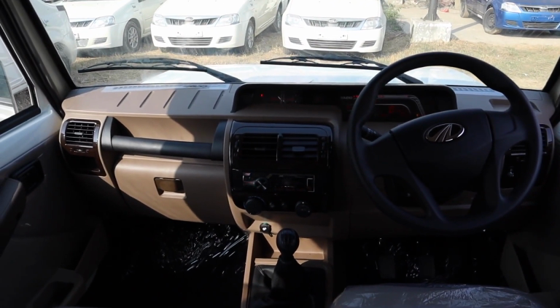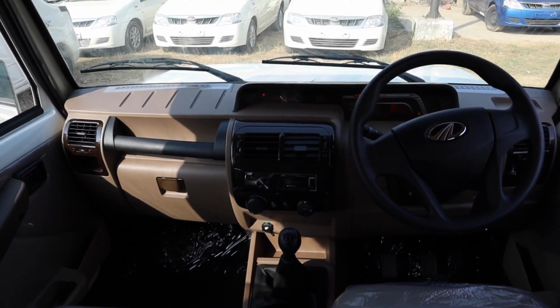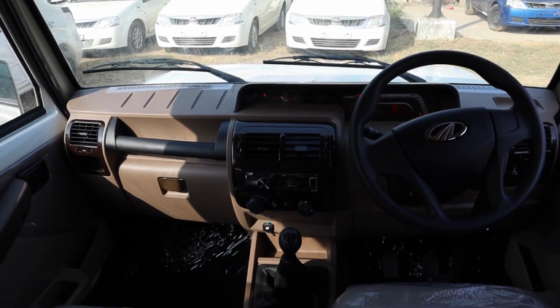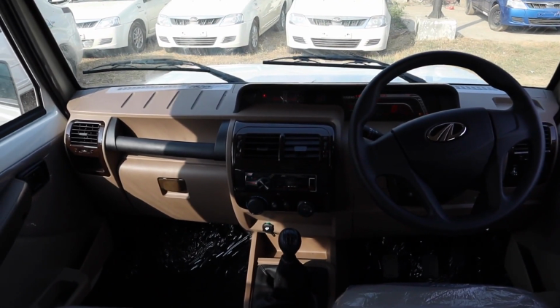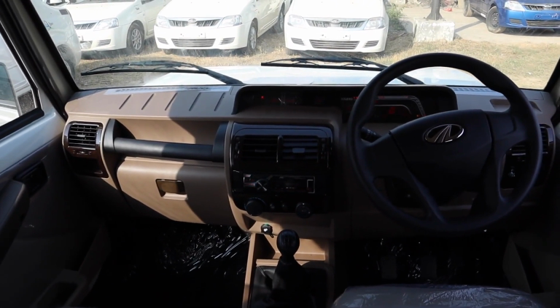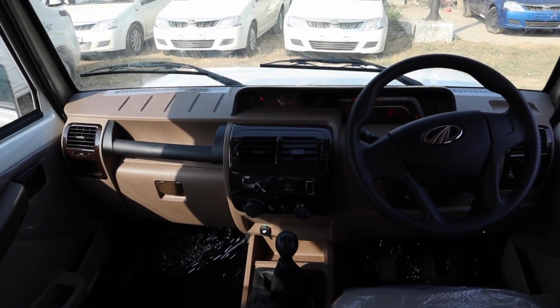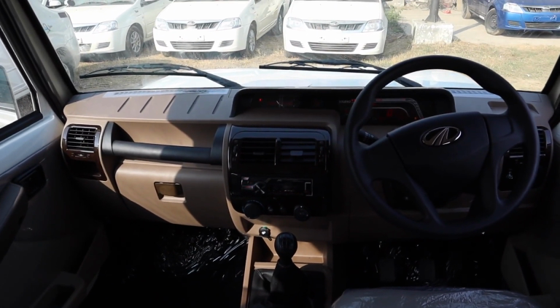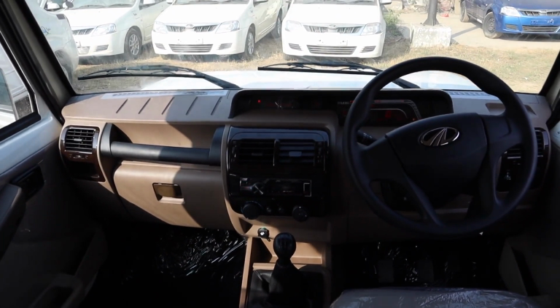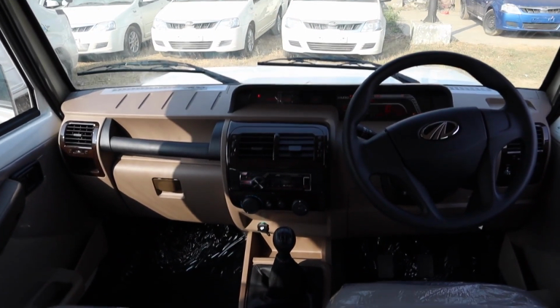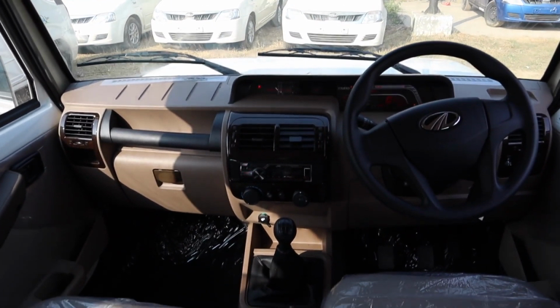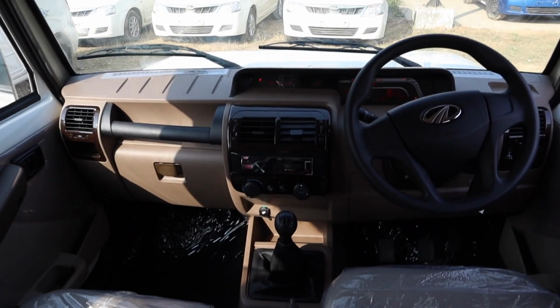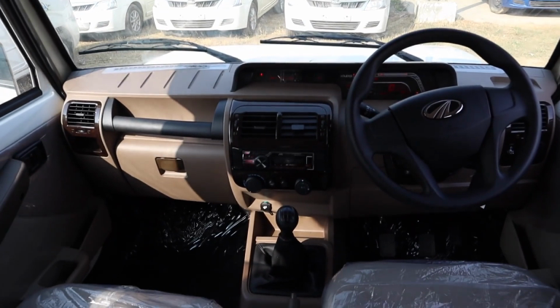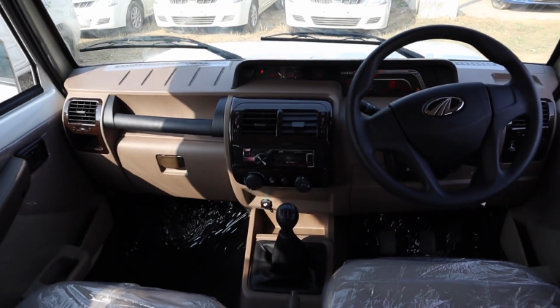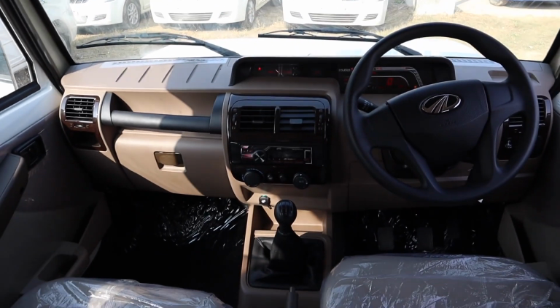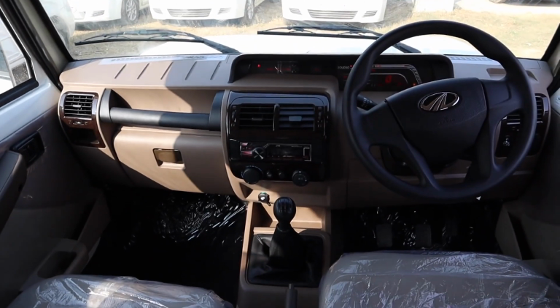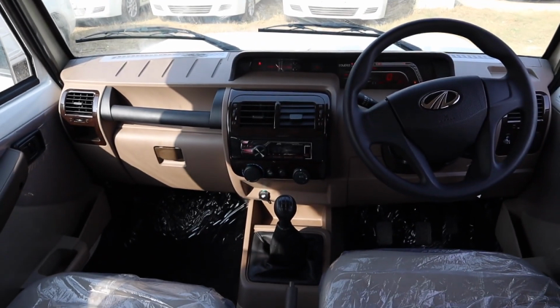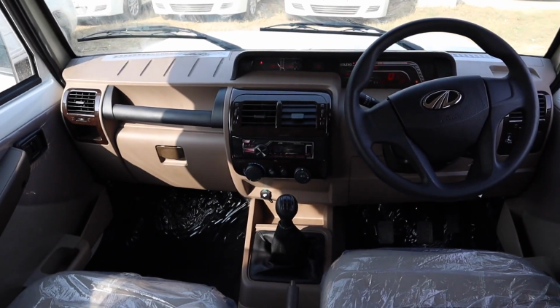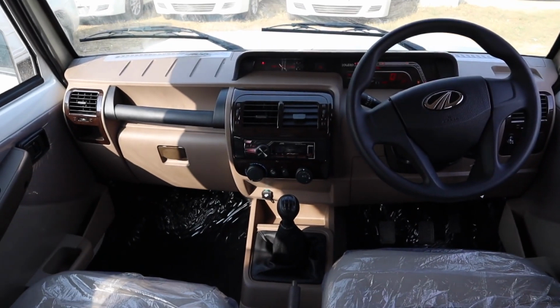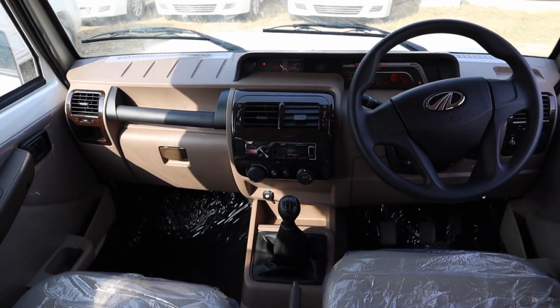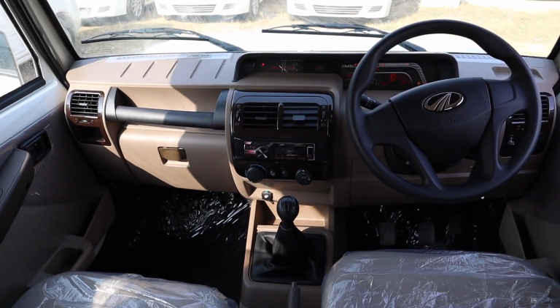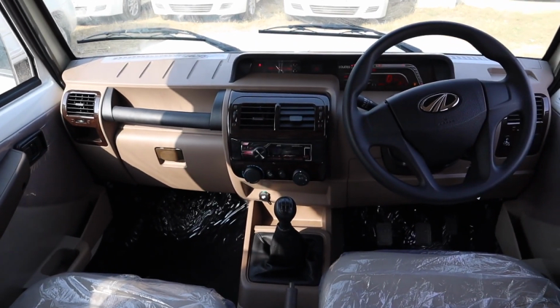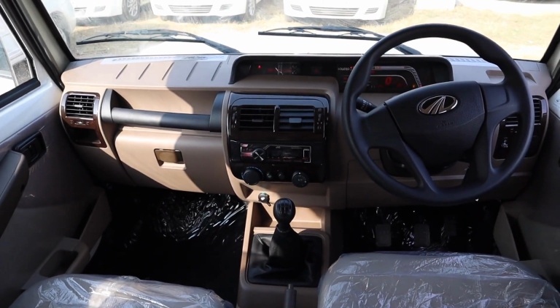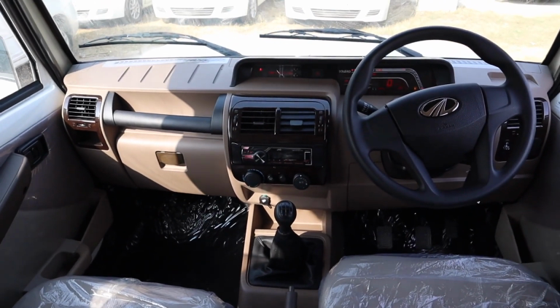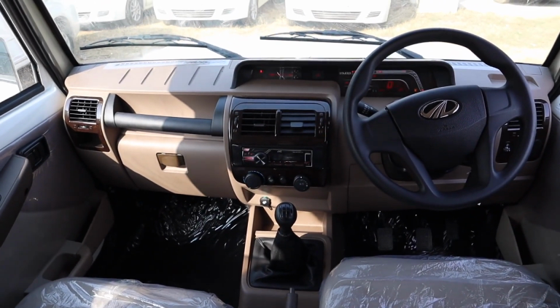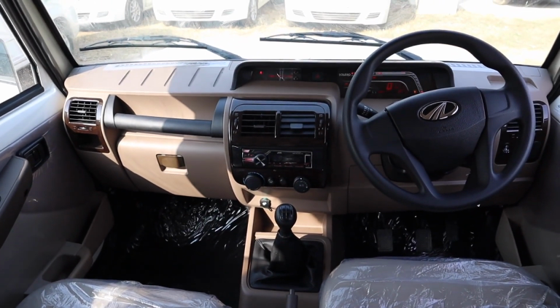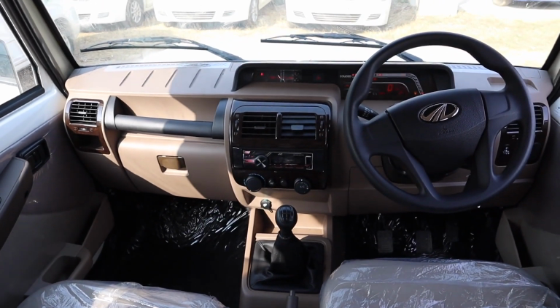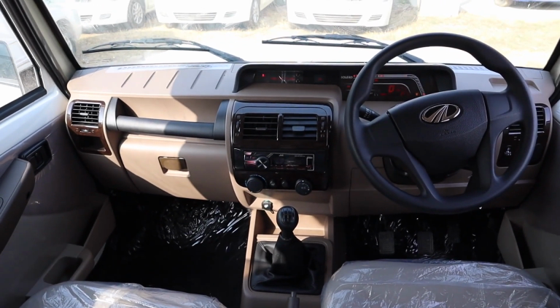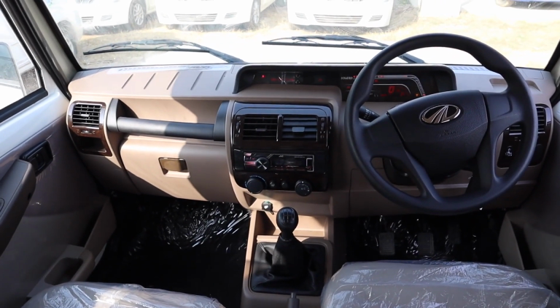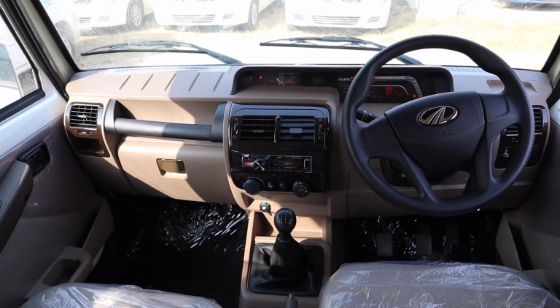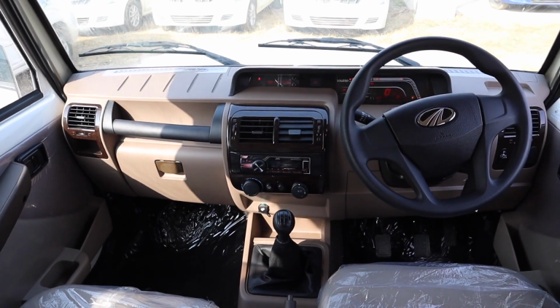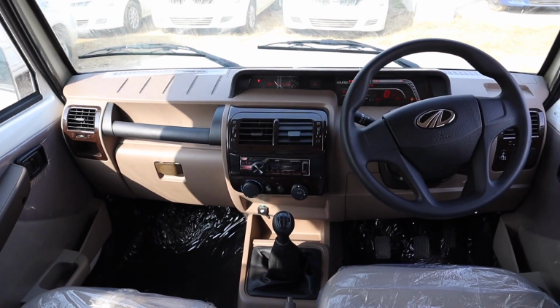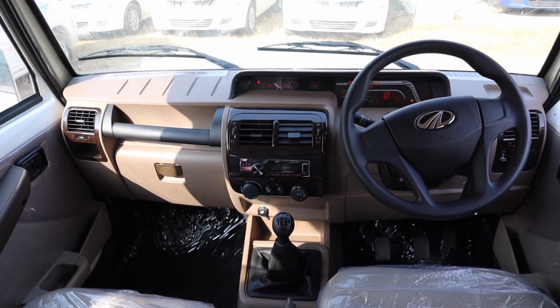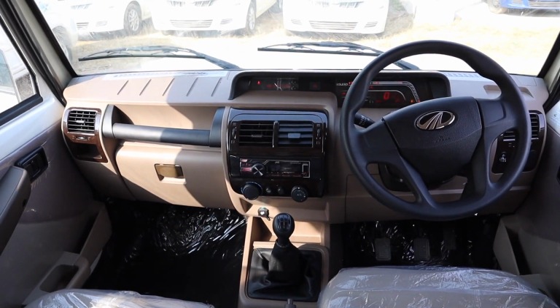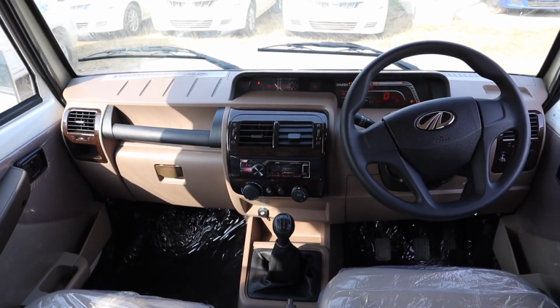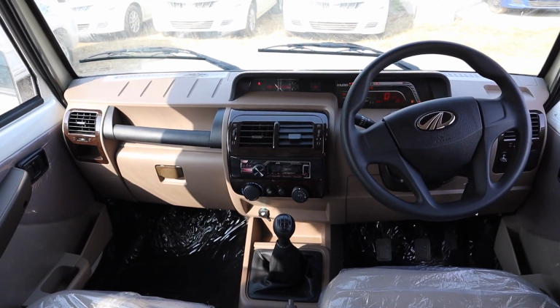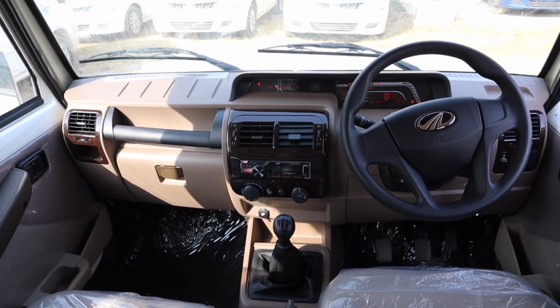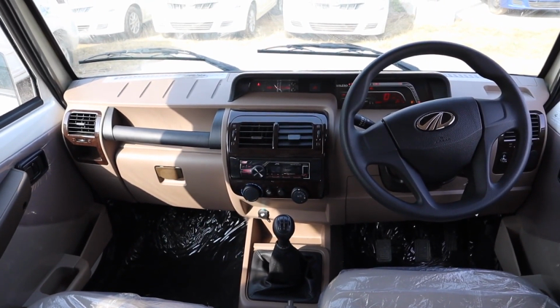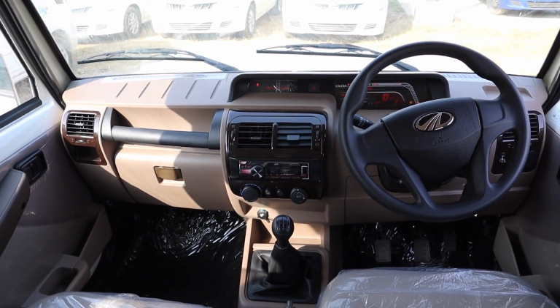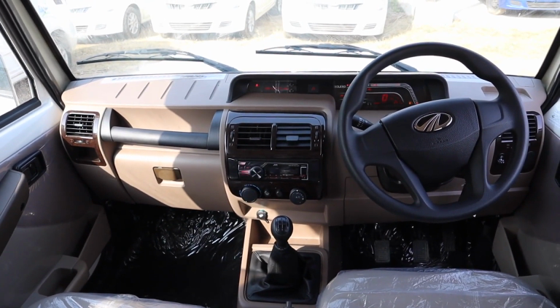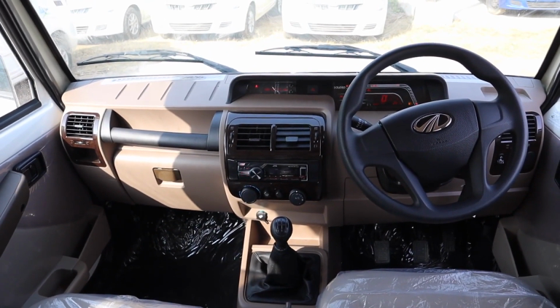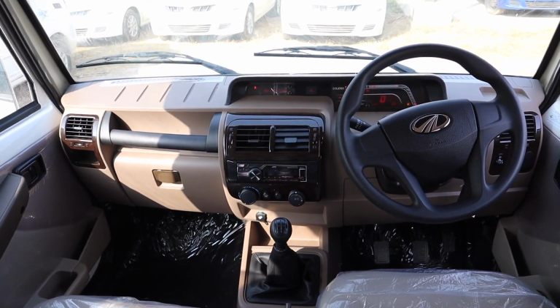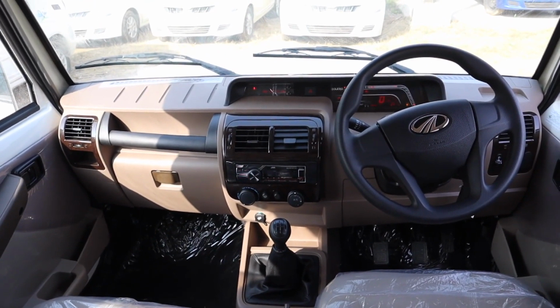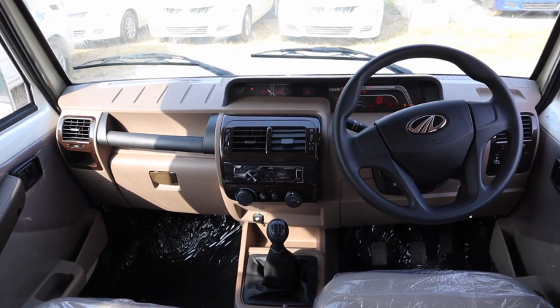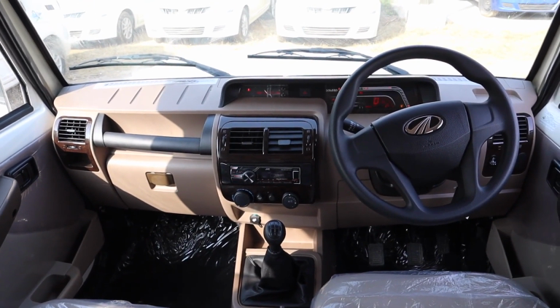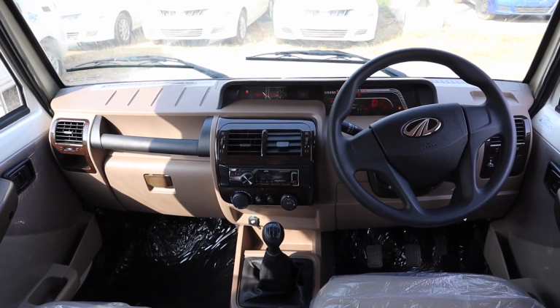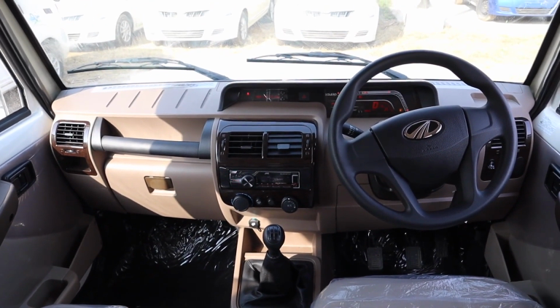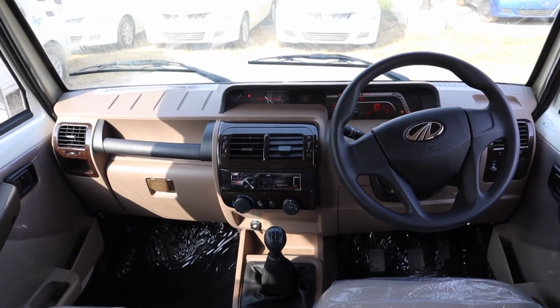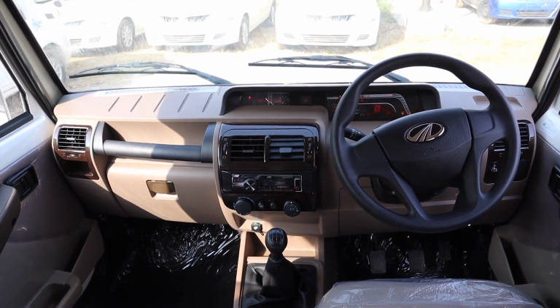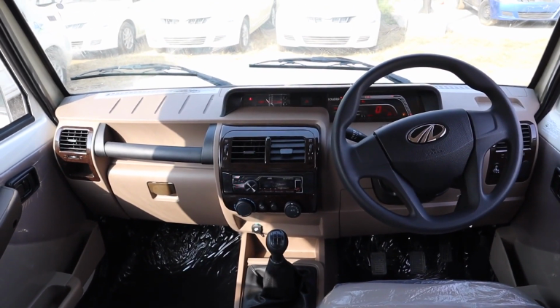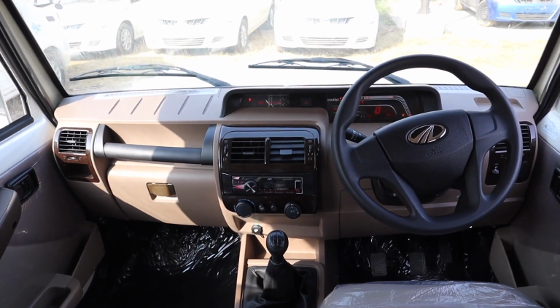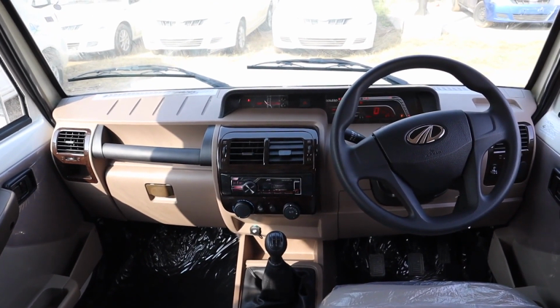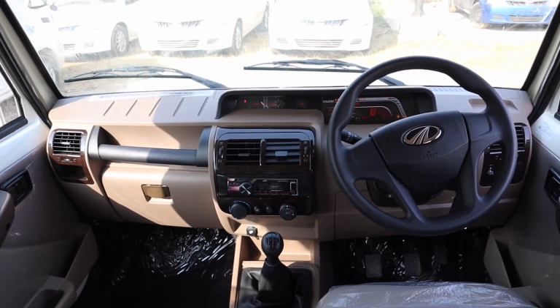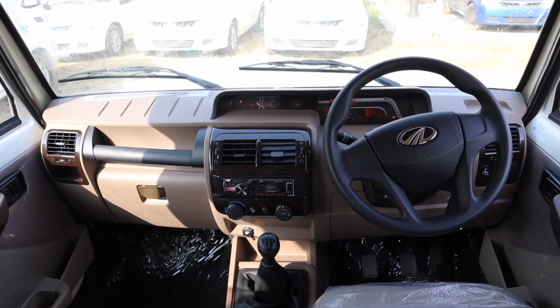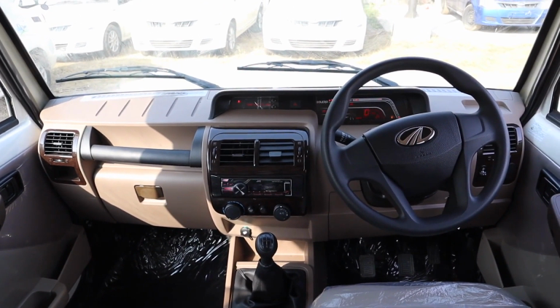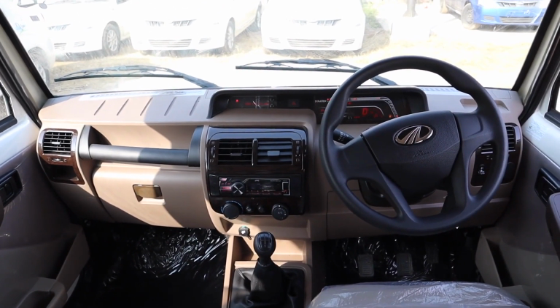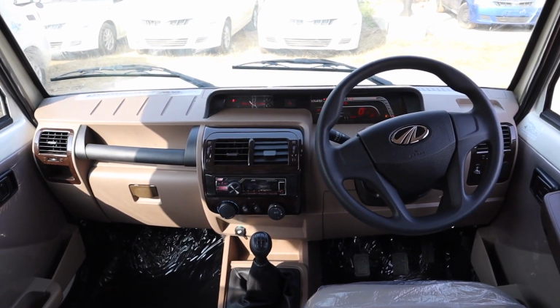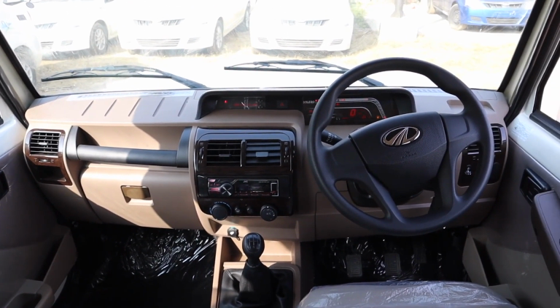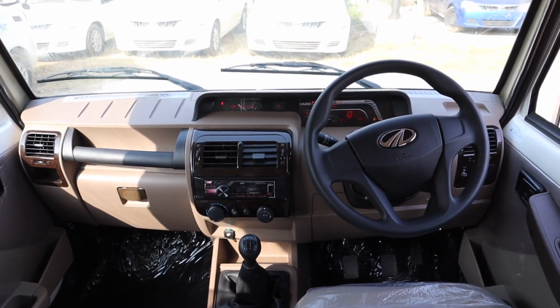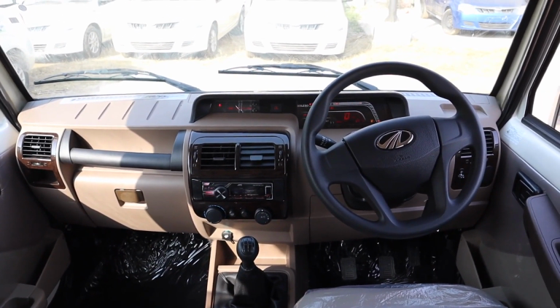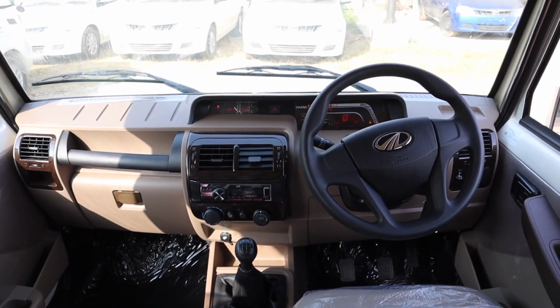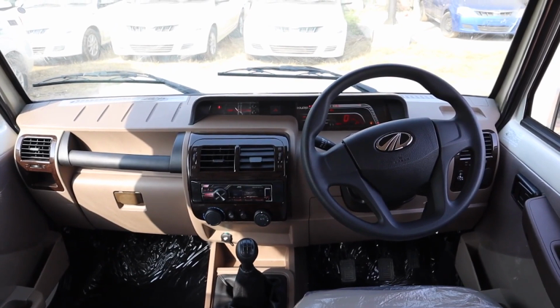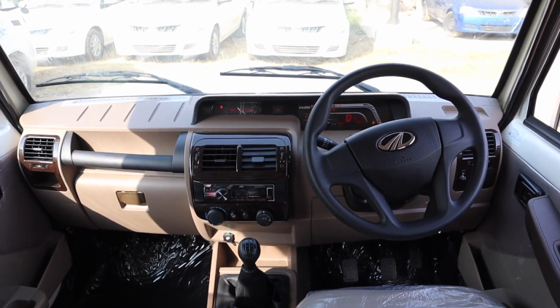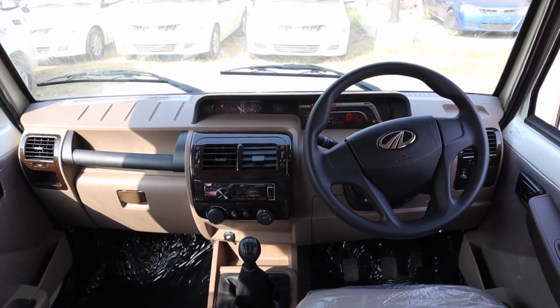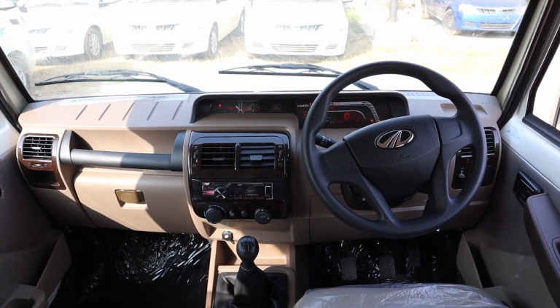This is the Bolero B6 dashboard view overall. How do you feel about the Bolero? Let us know in the comment section.